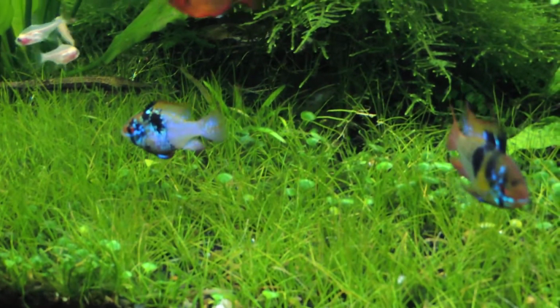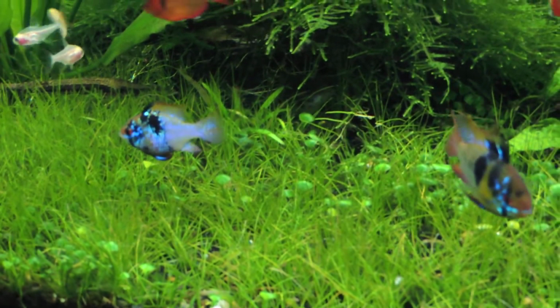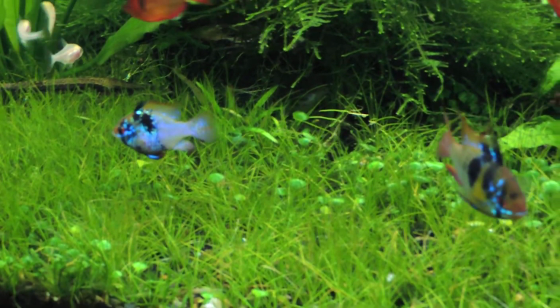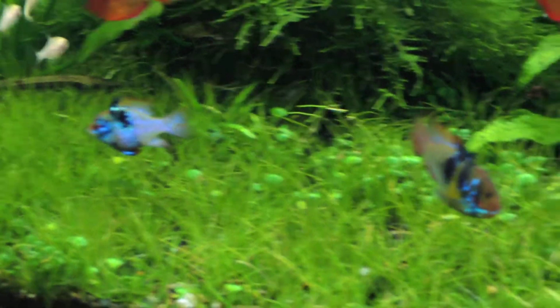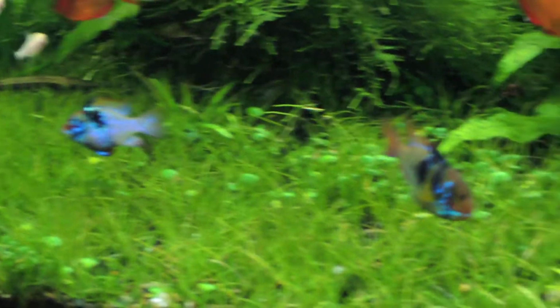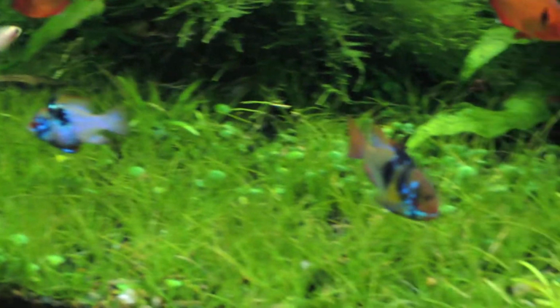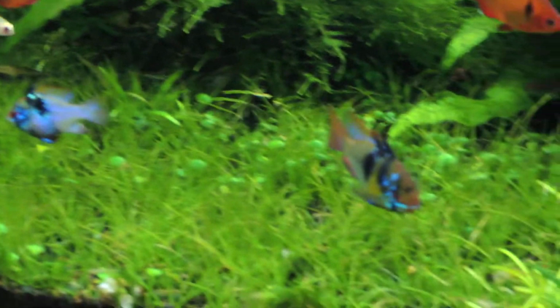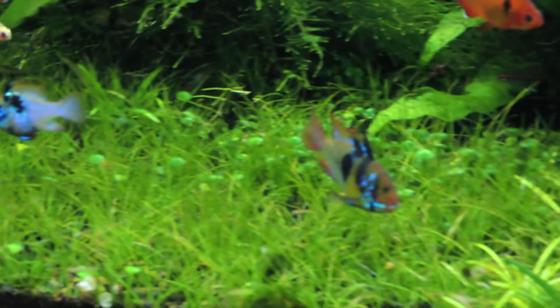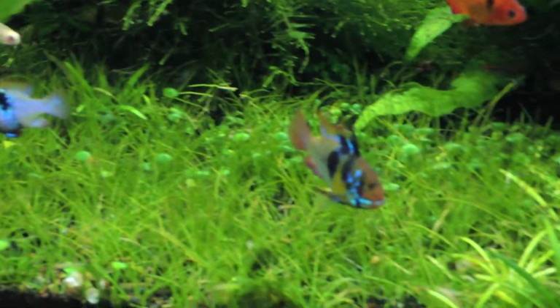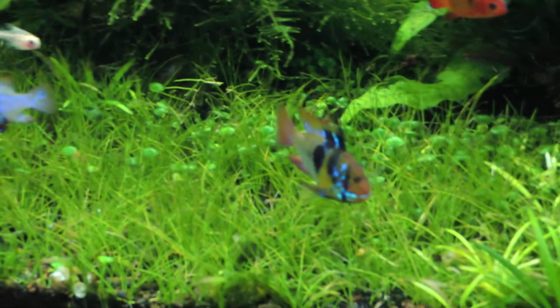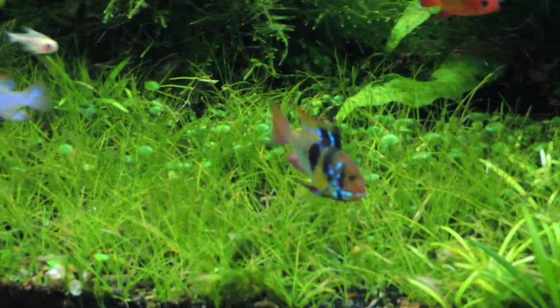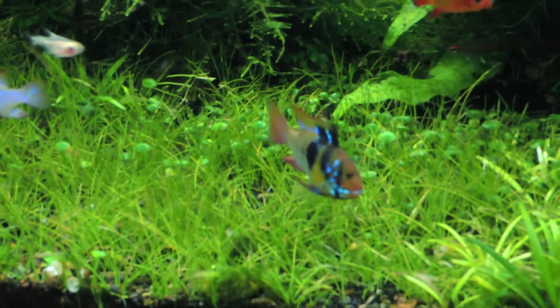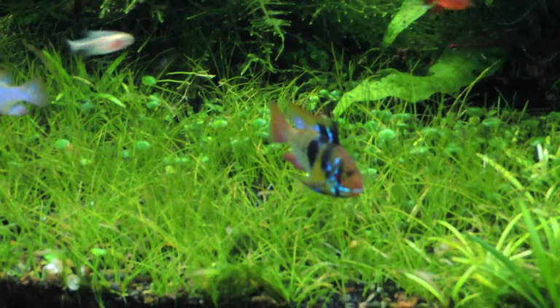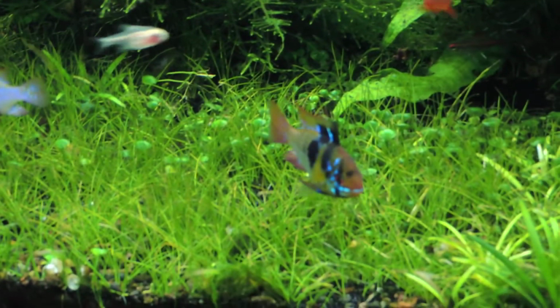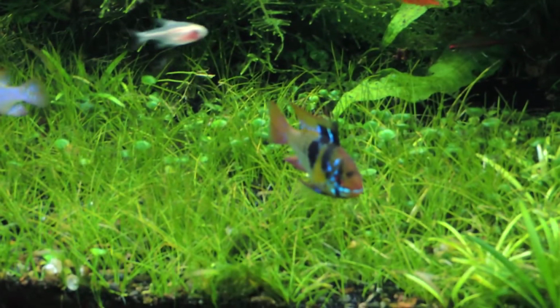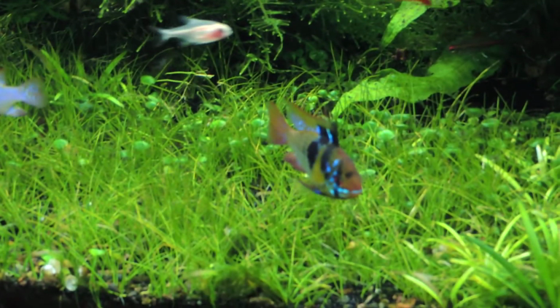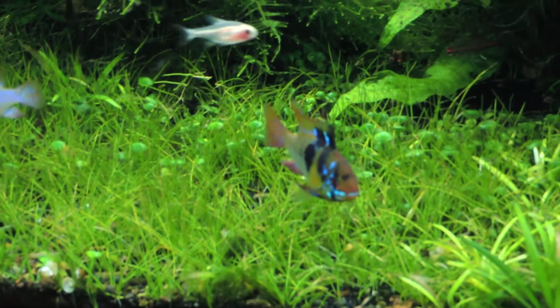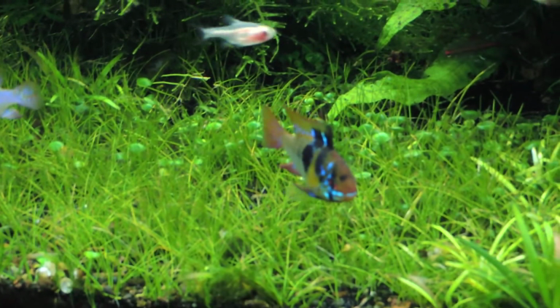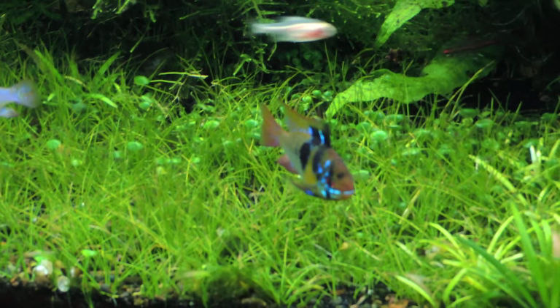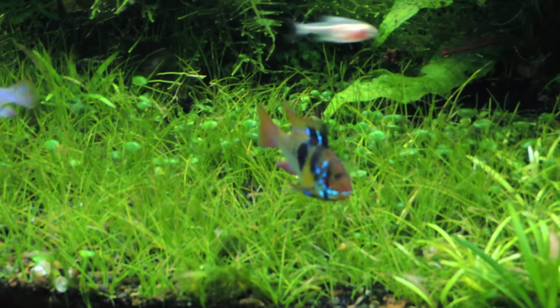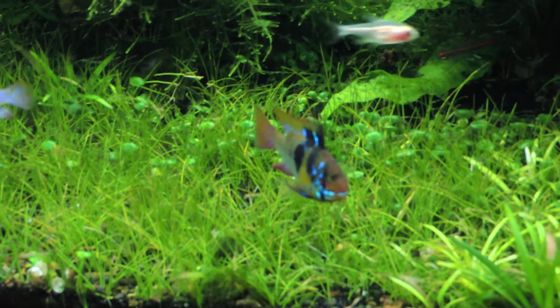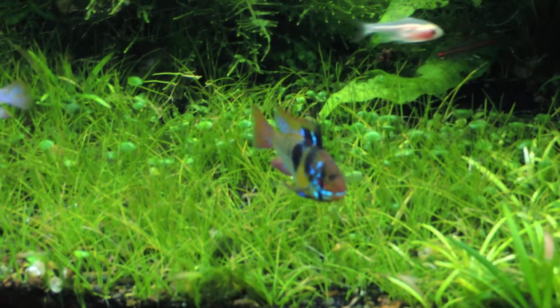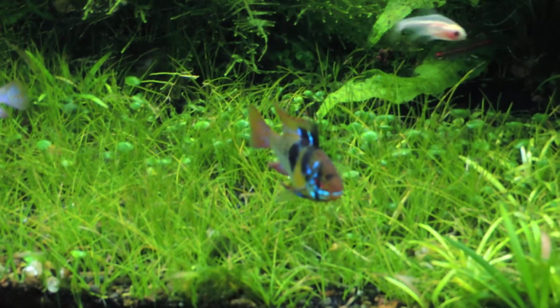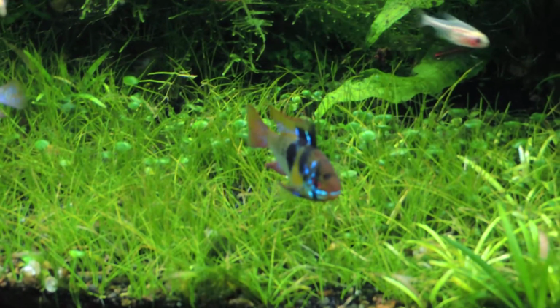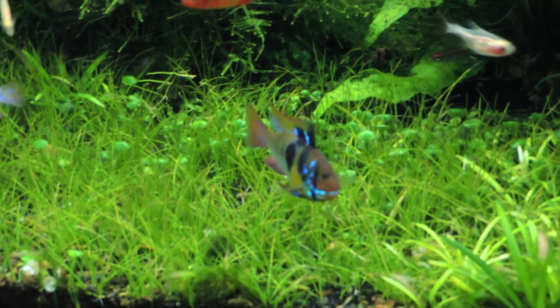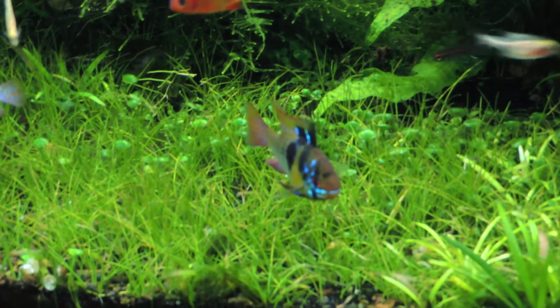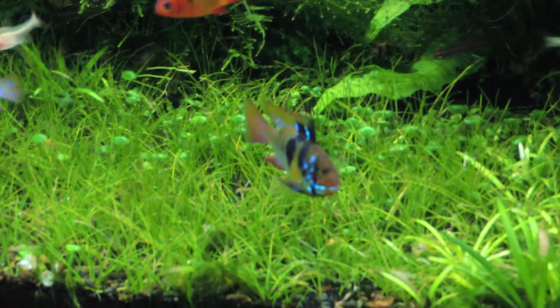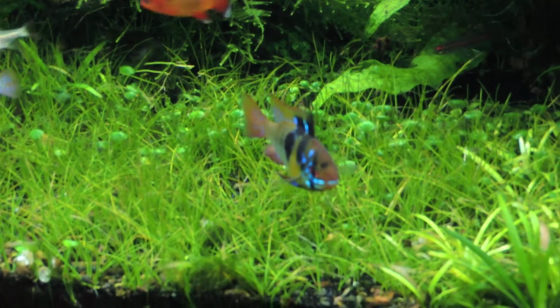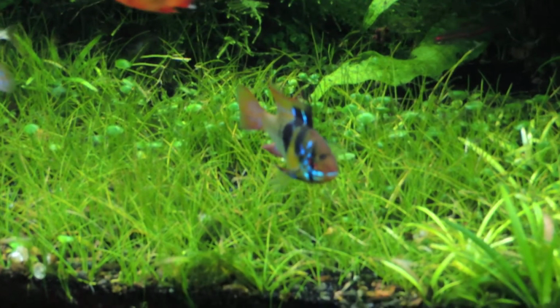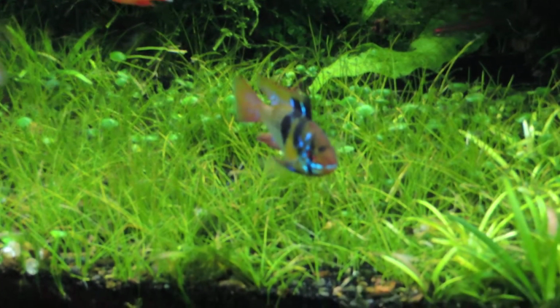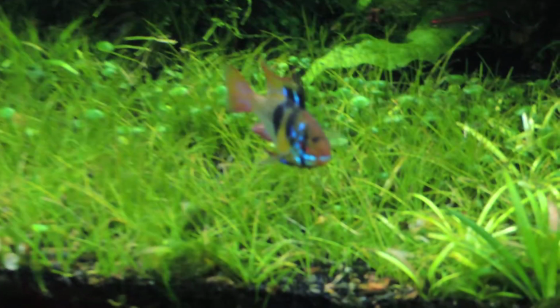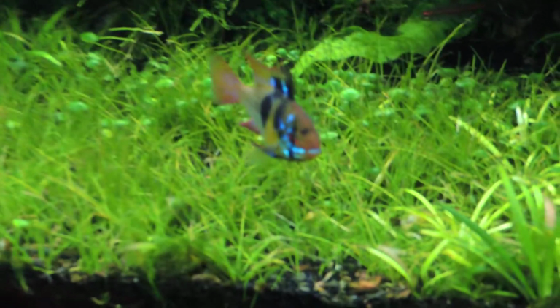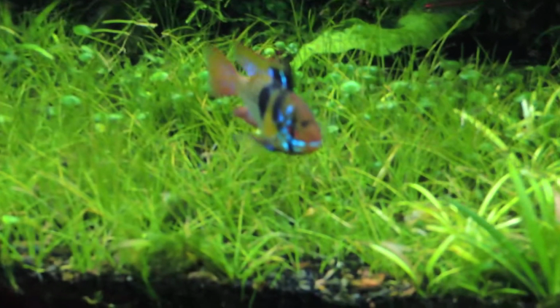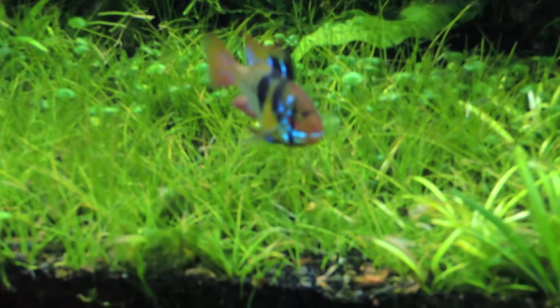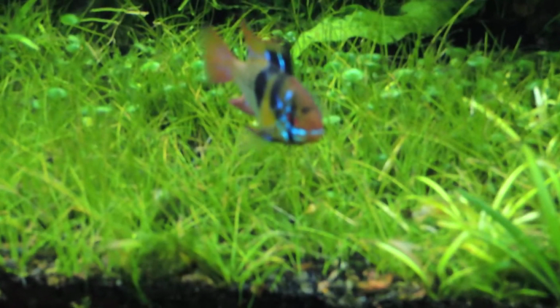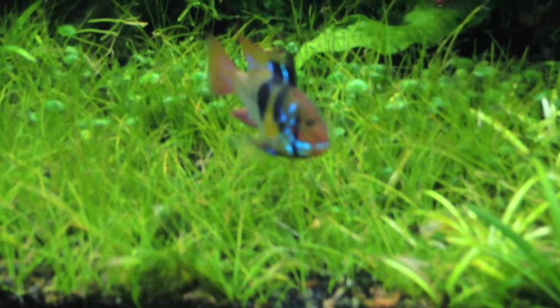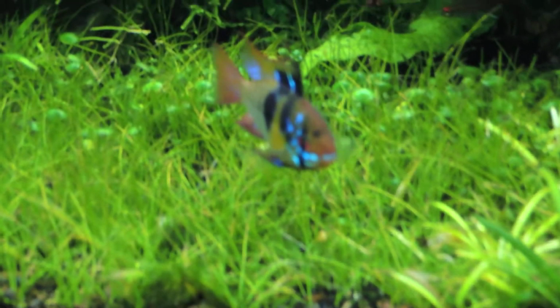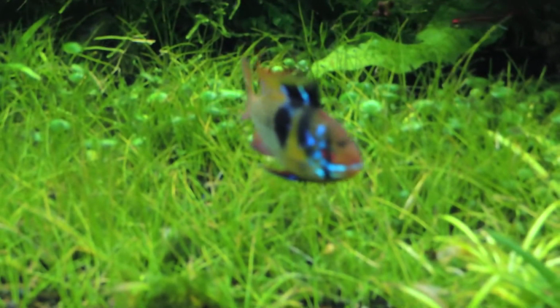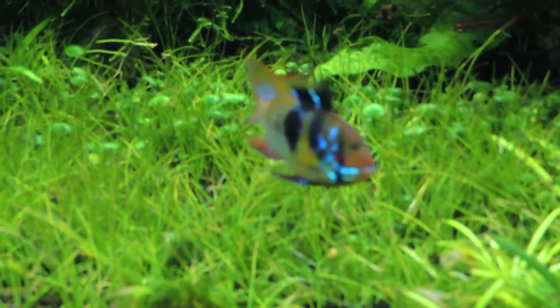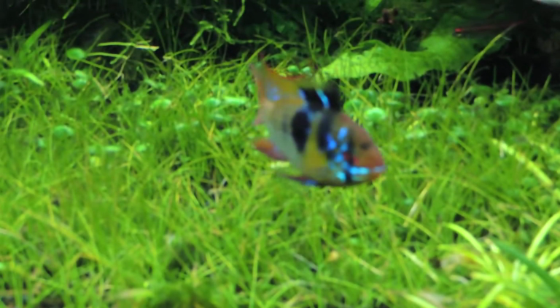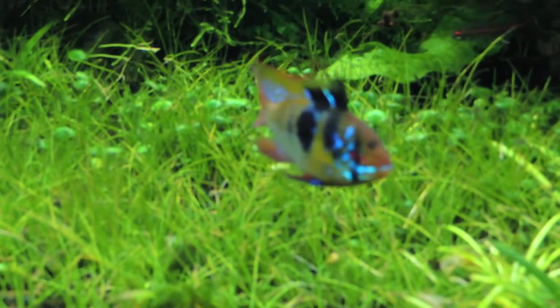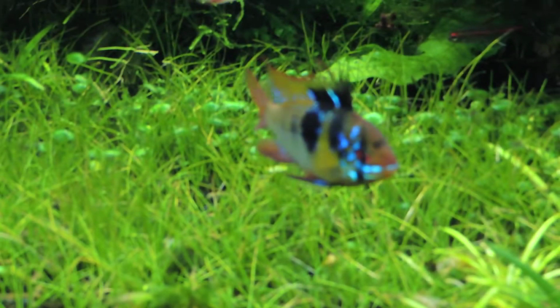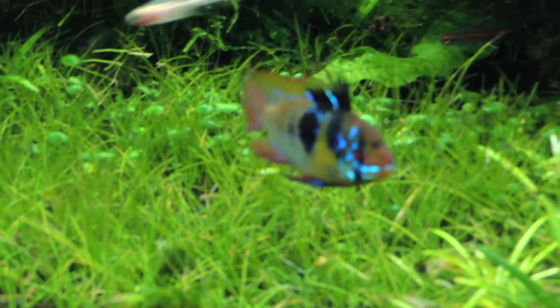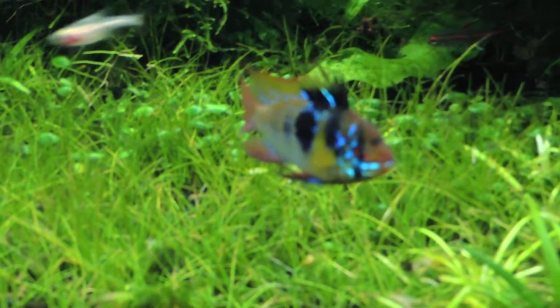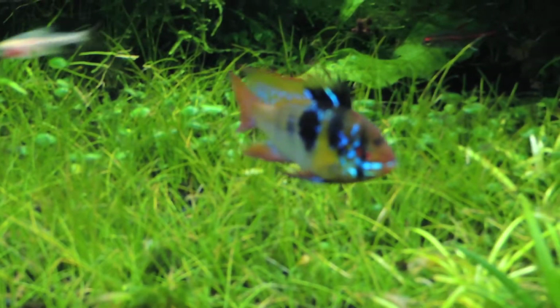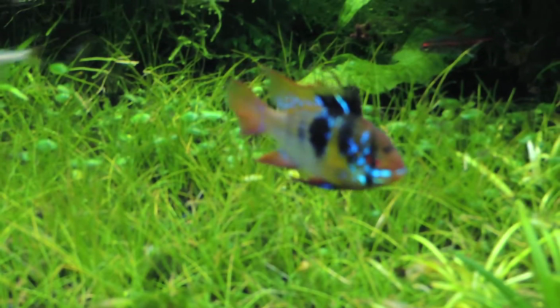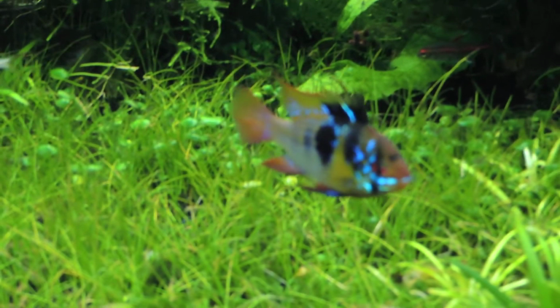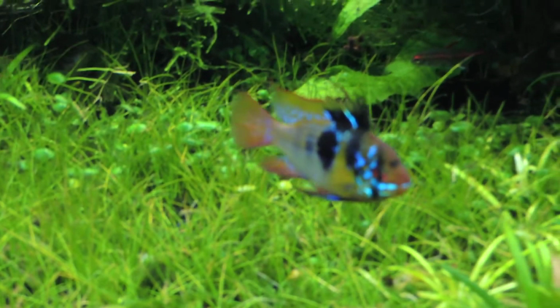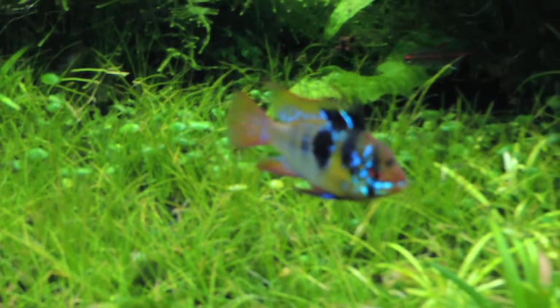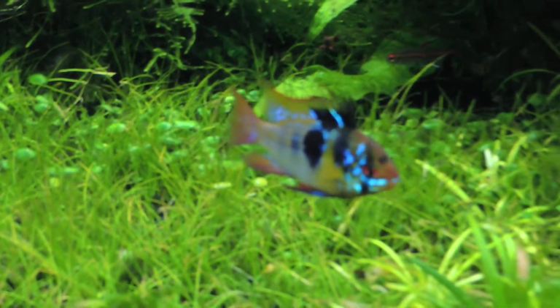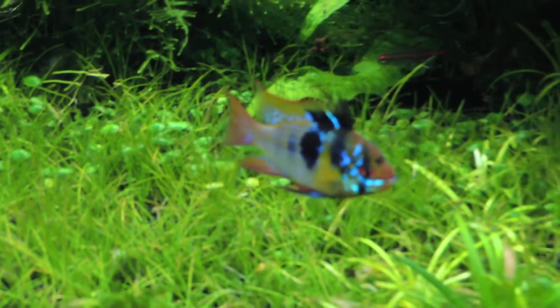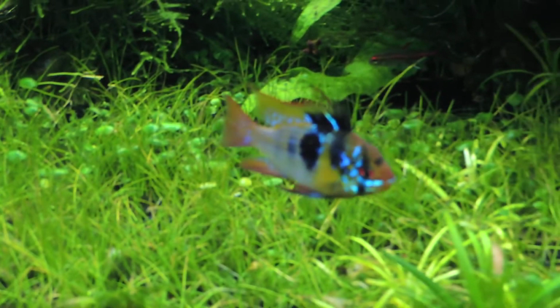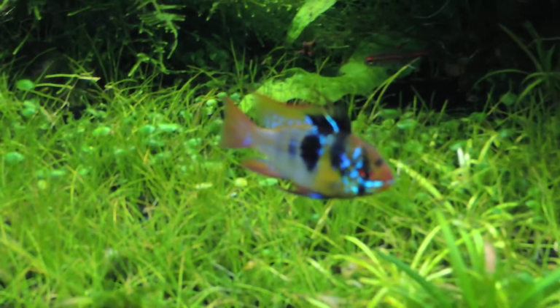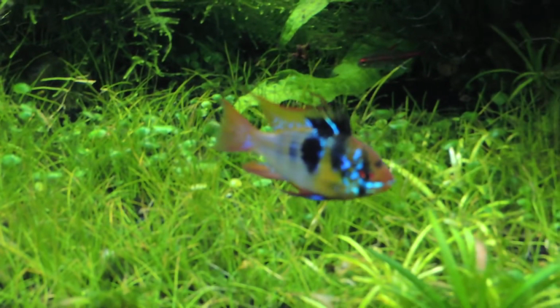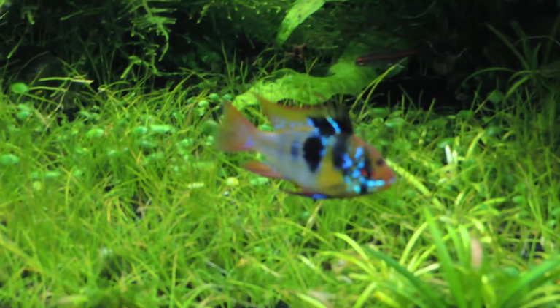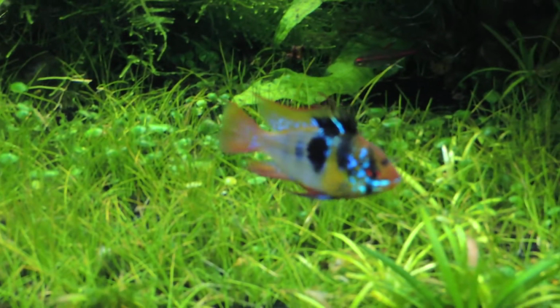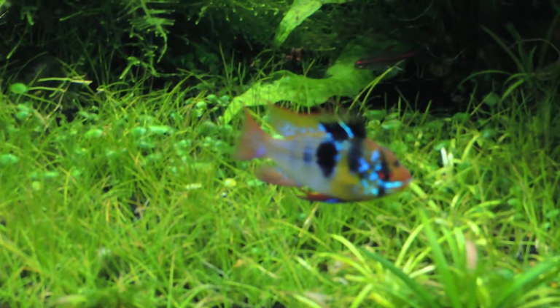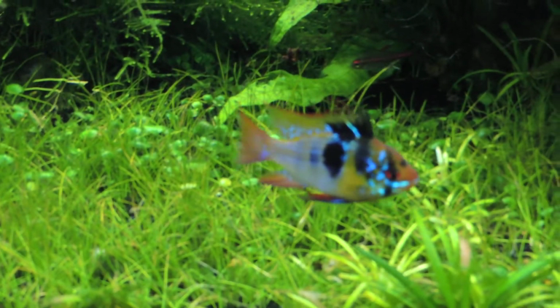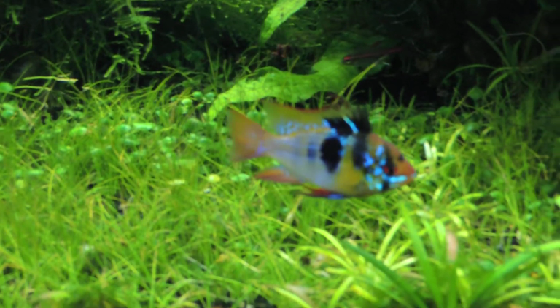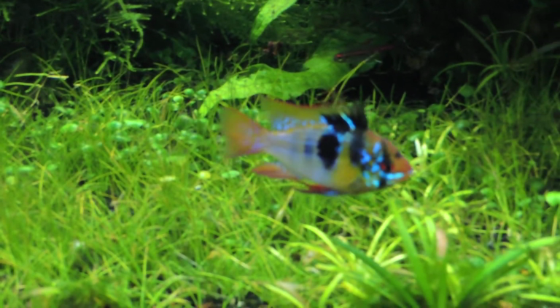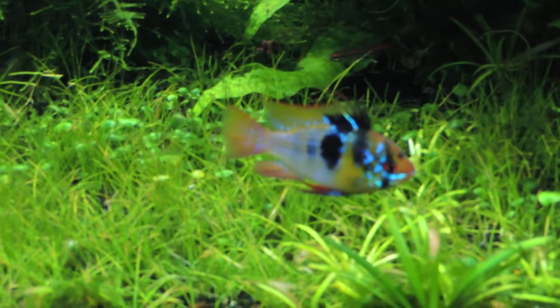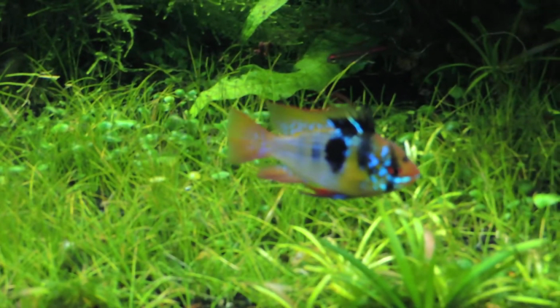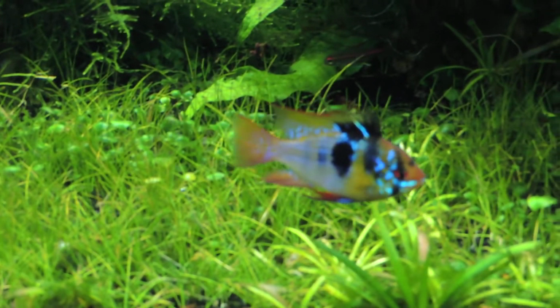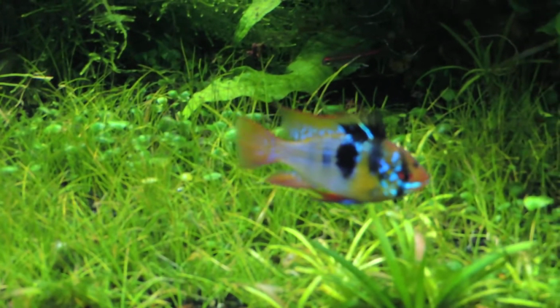Check these two out — that's the female, there's the male. He's pretty amazing.